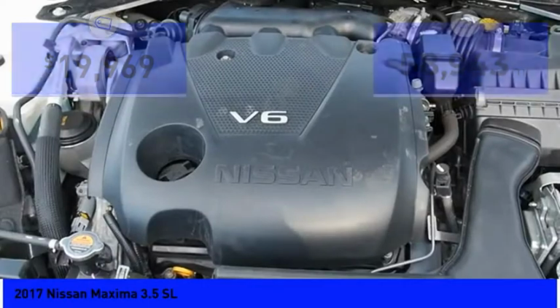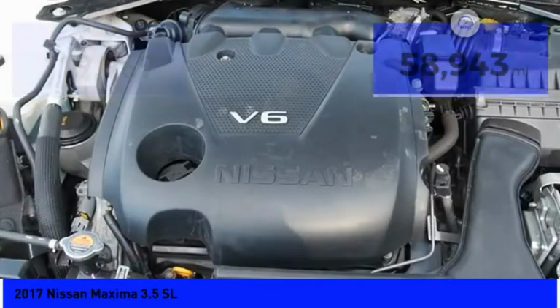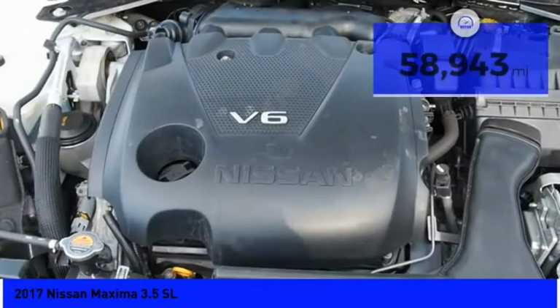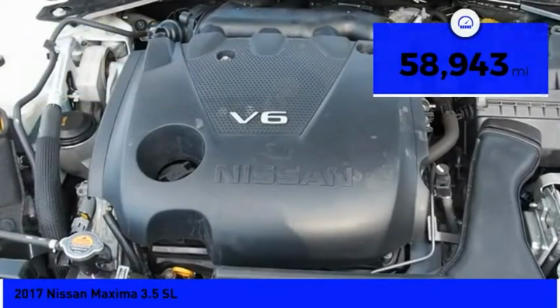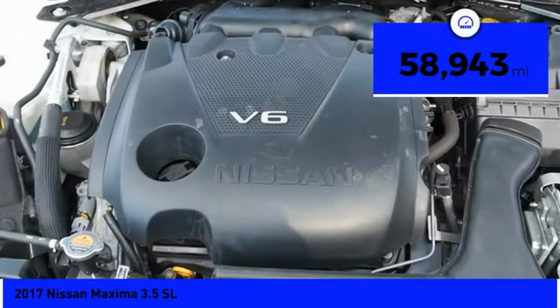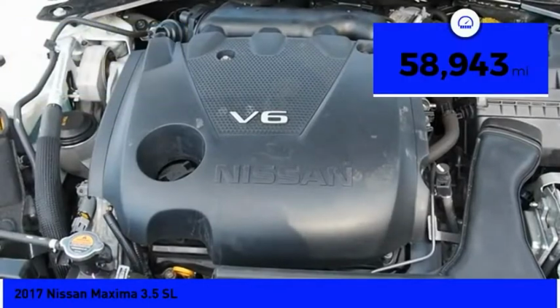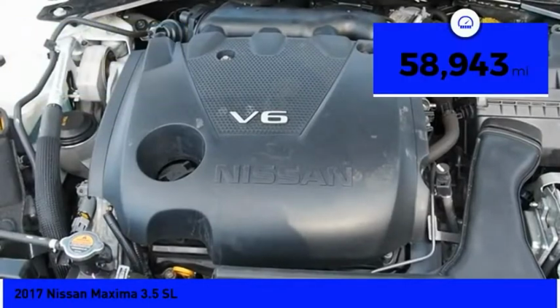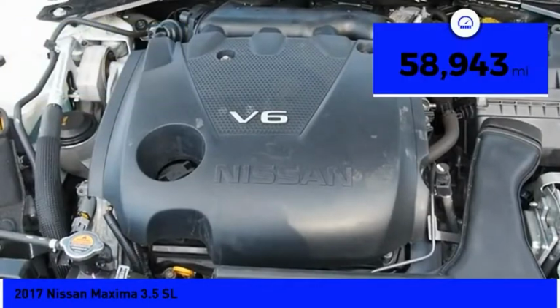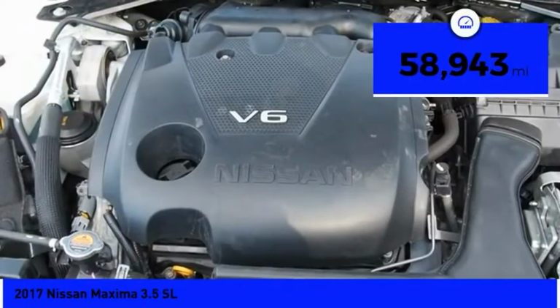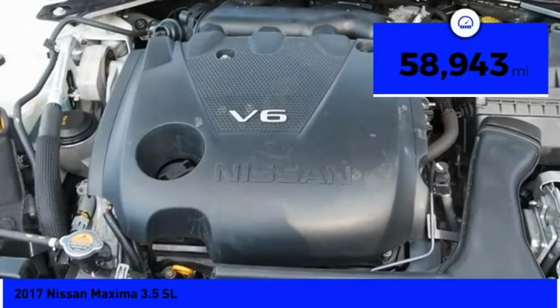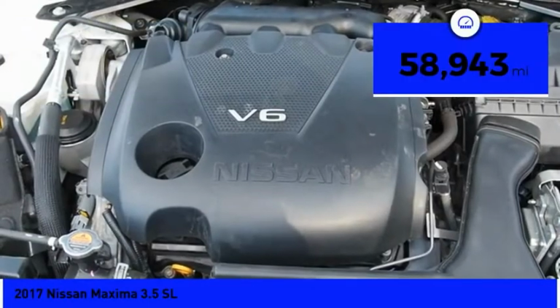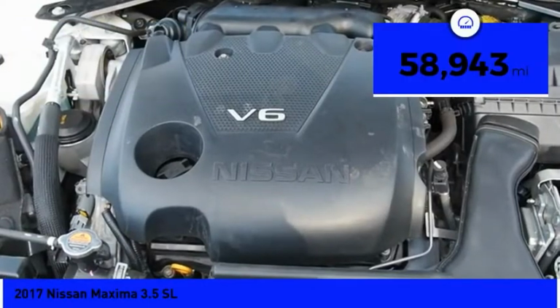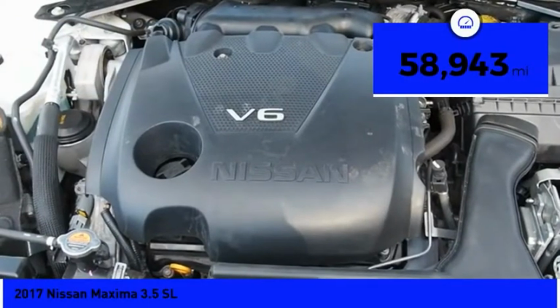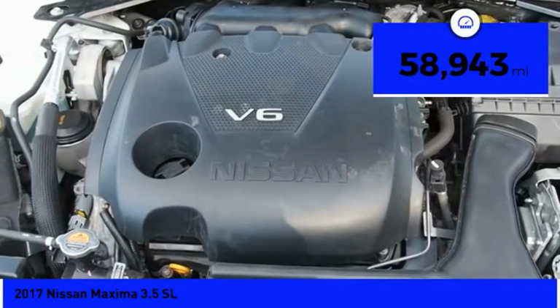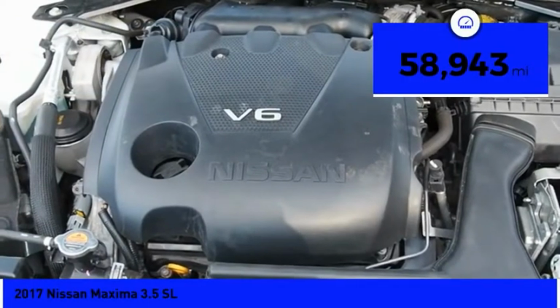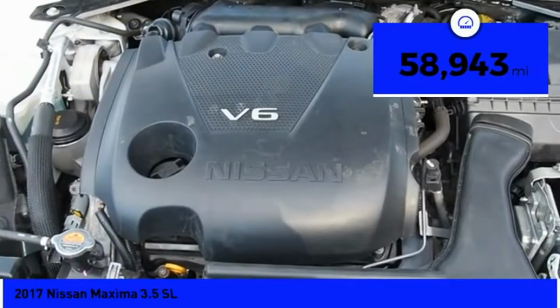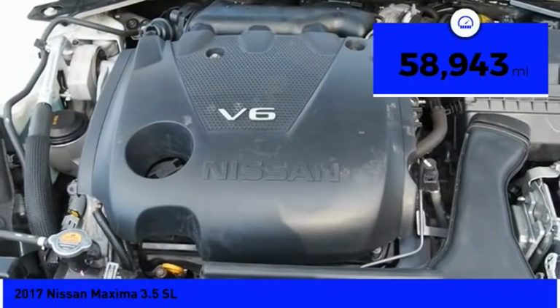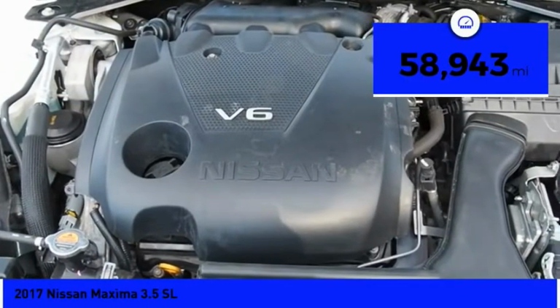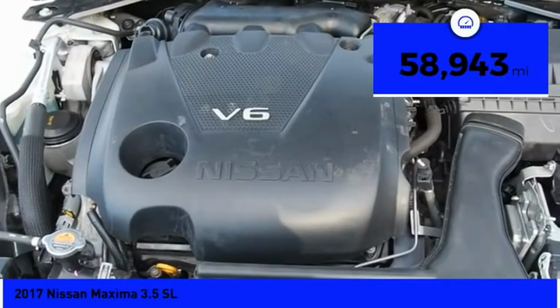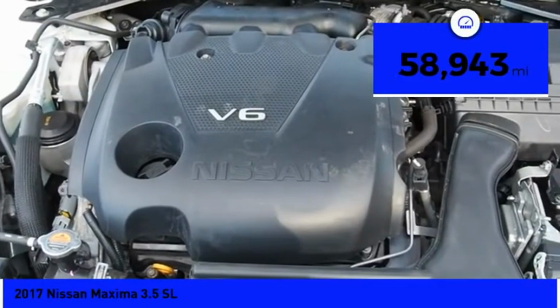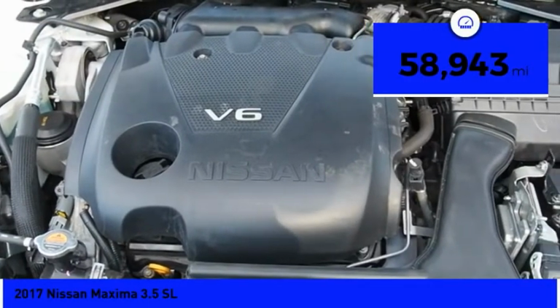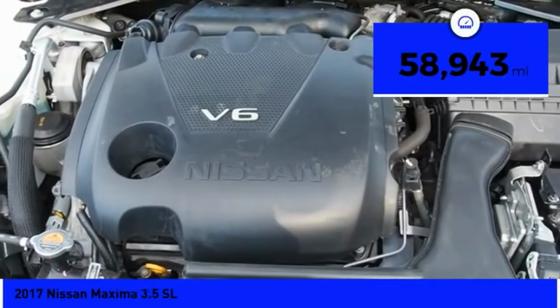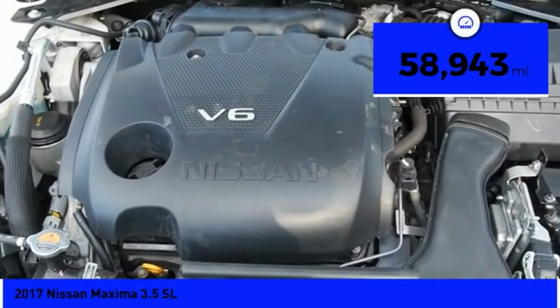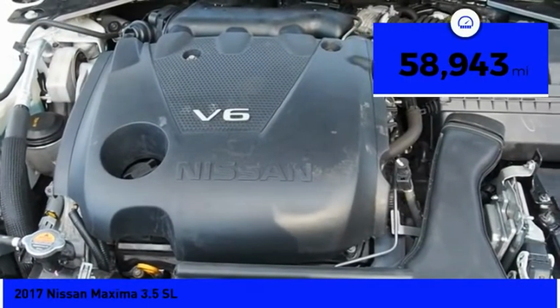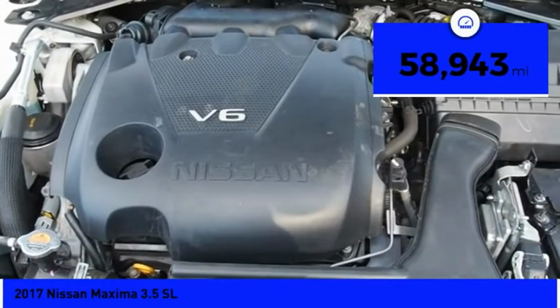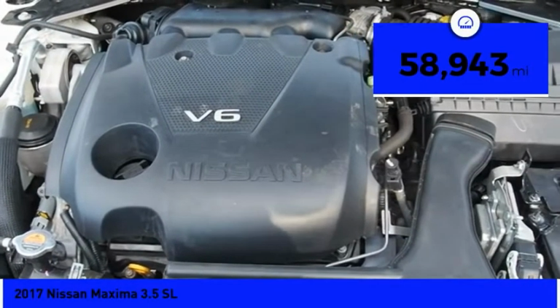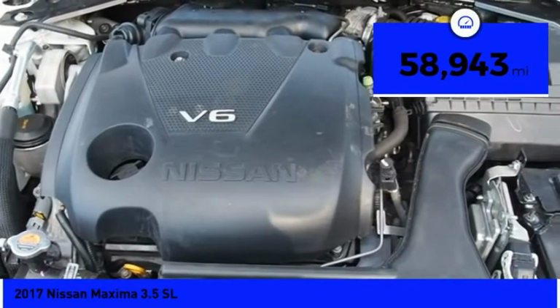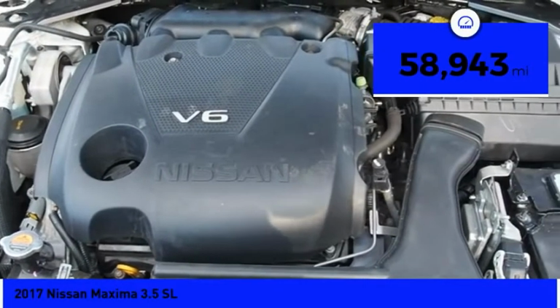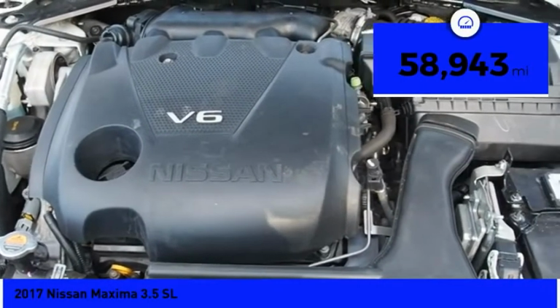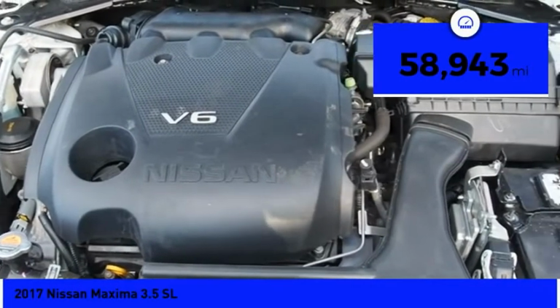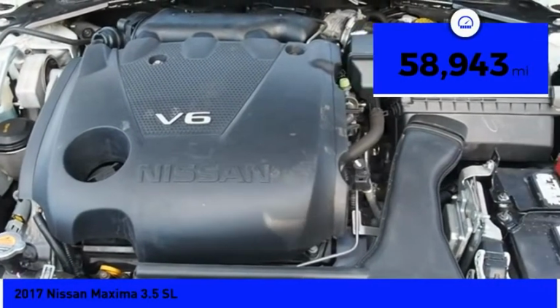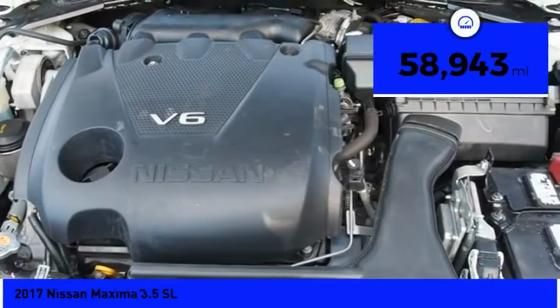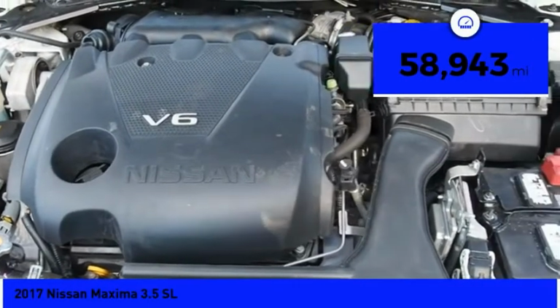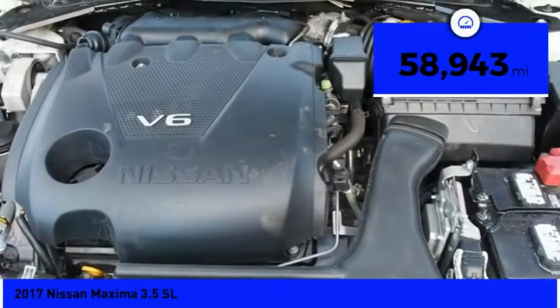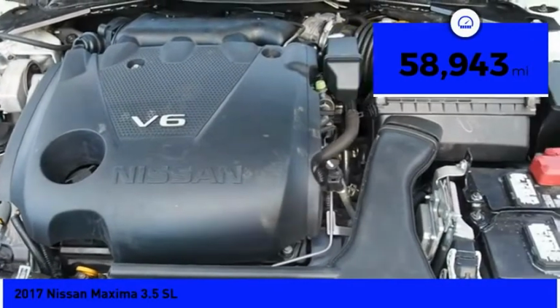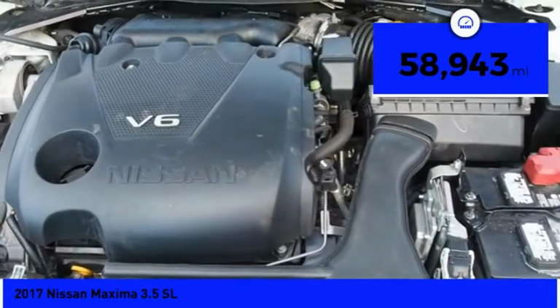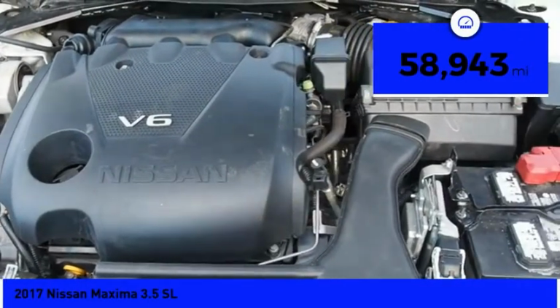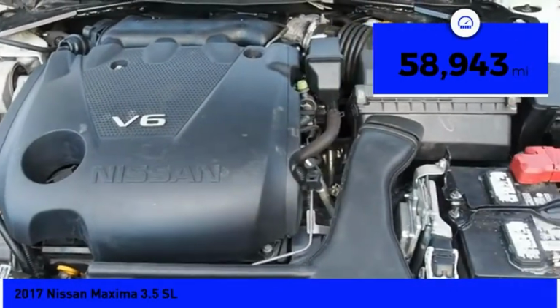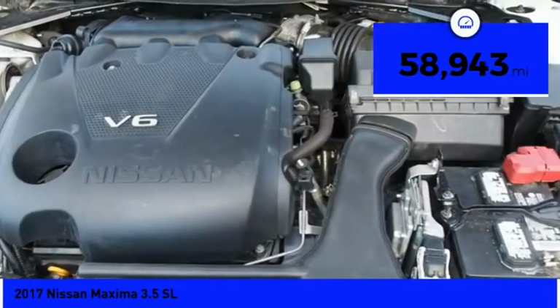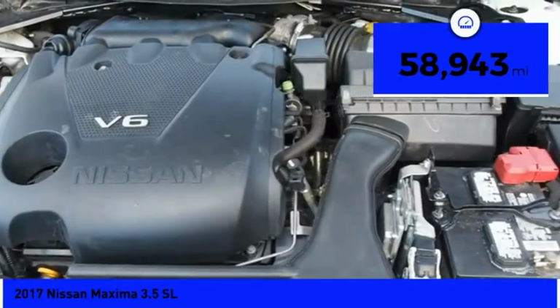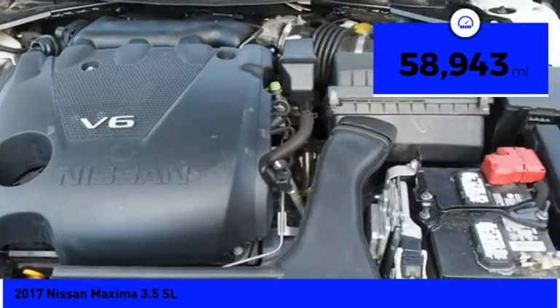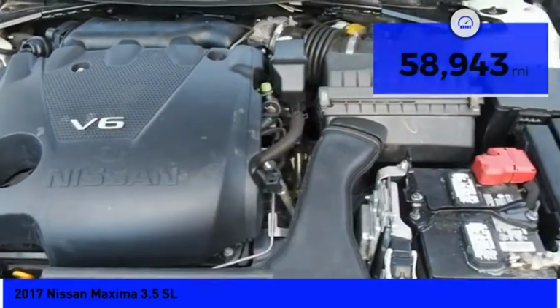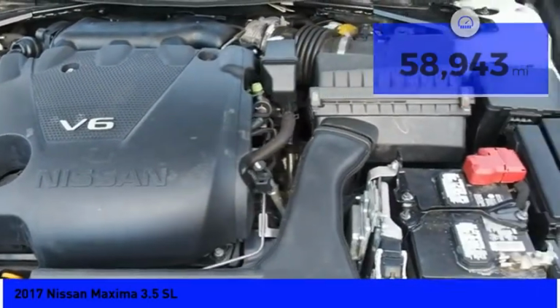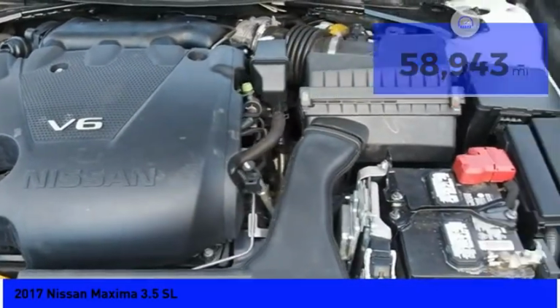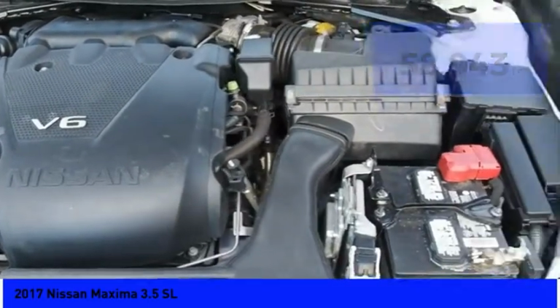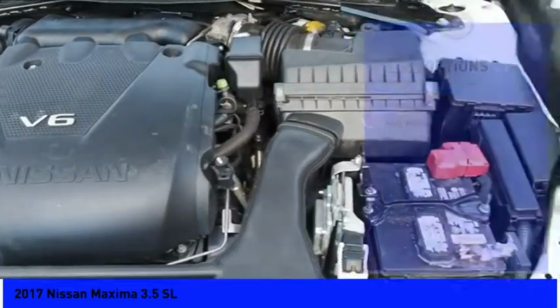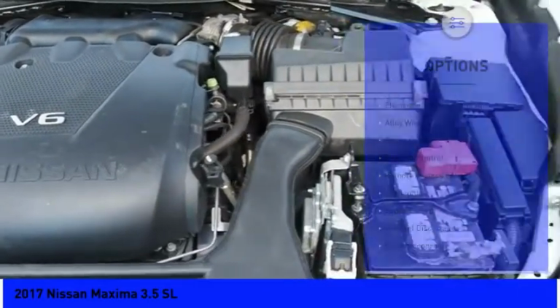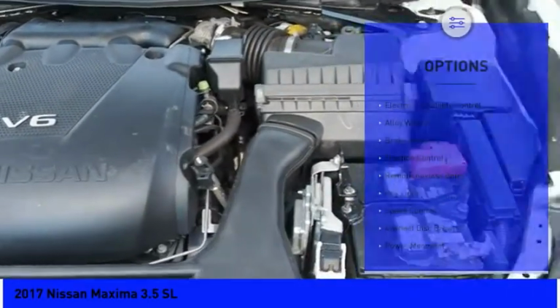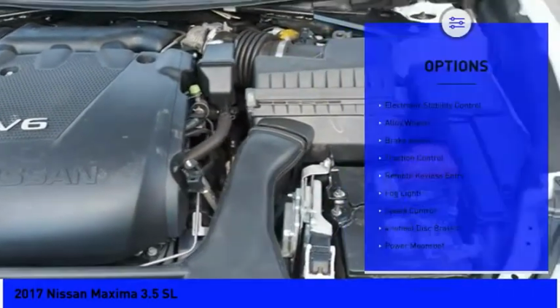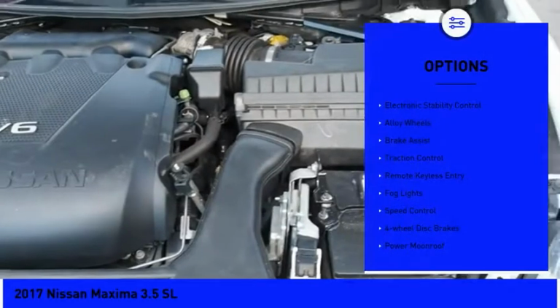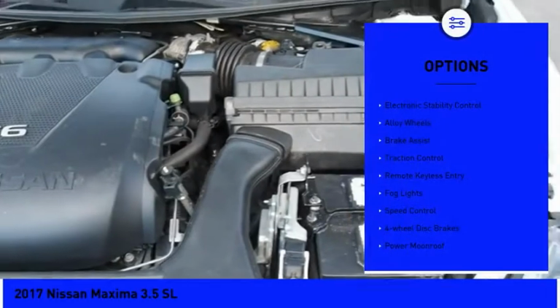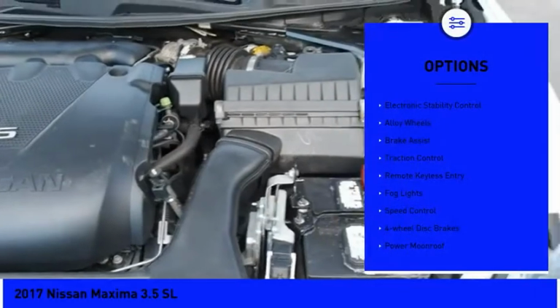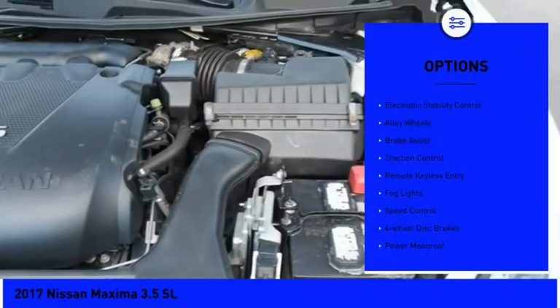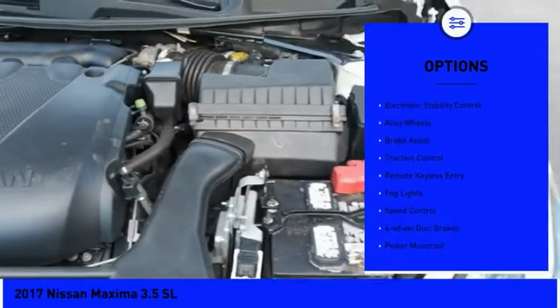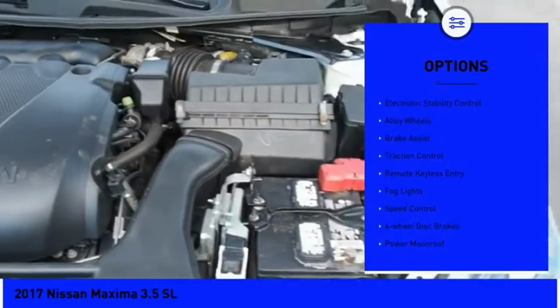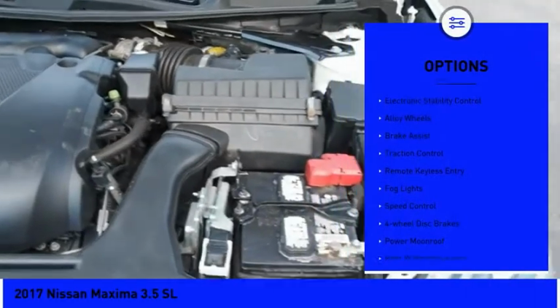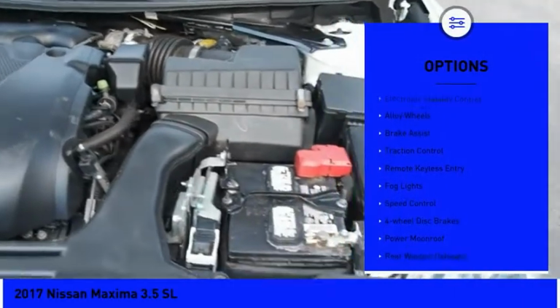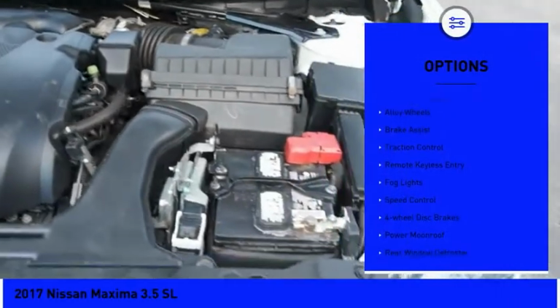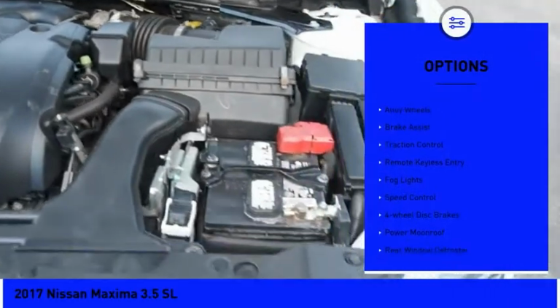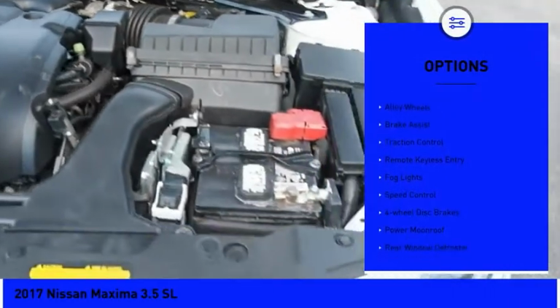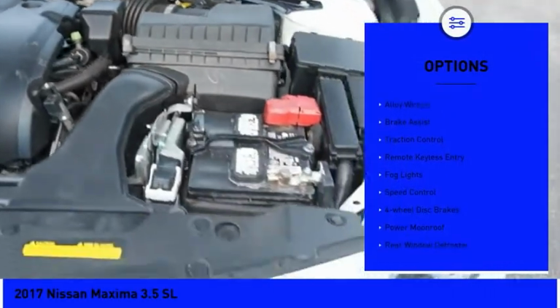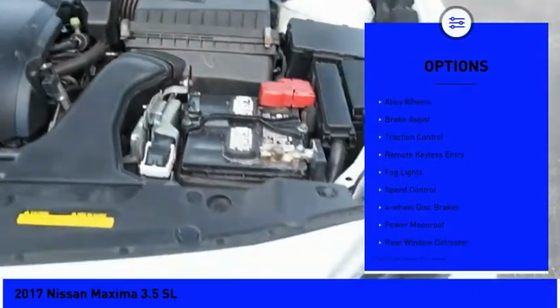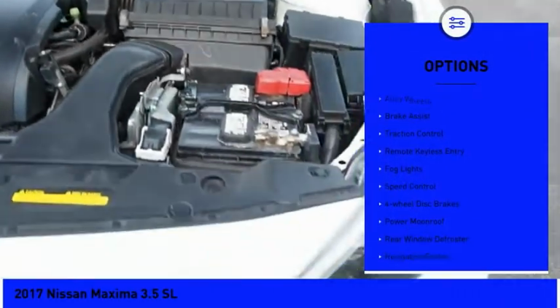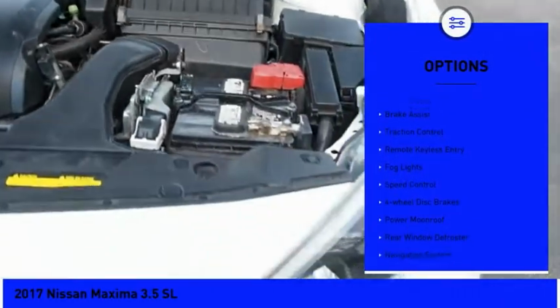This vehicle has less than 60,000 miles. Here are some of this vehicle's great options: electronic stability control,